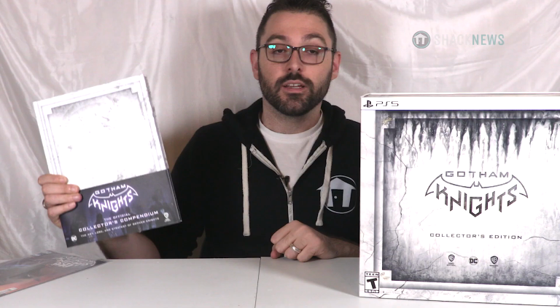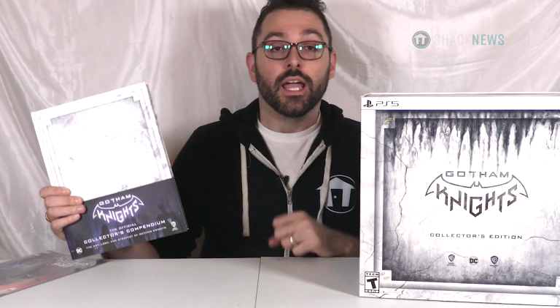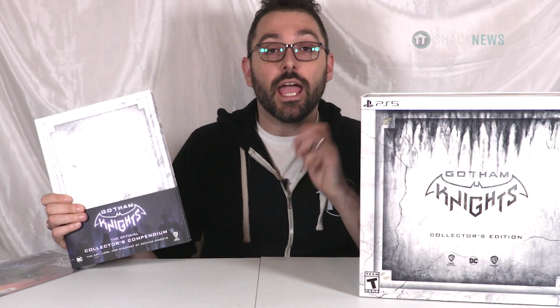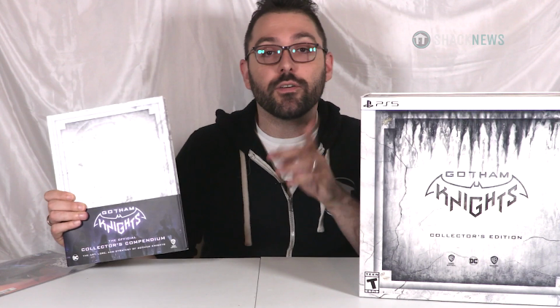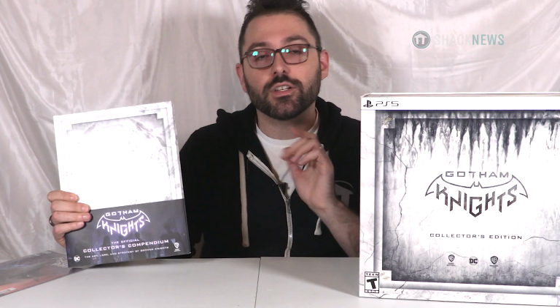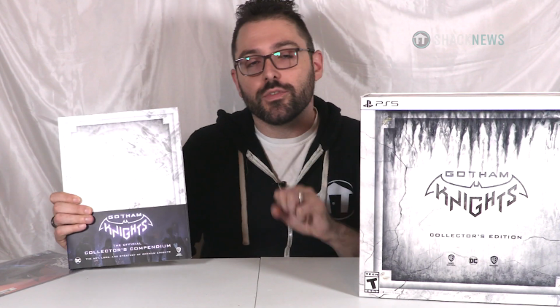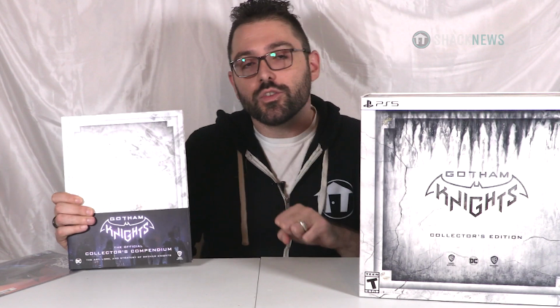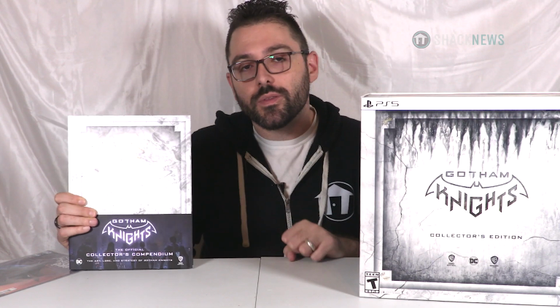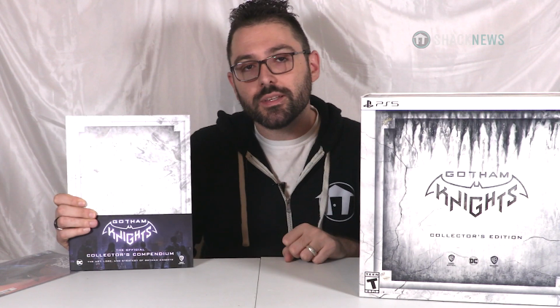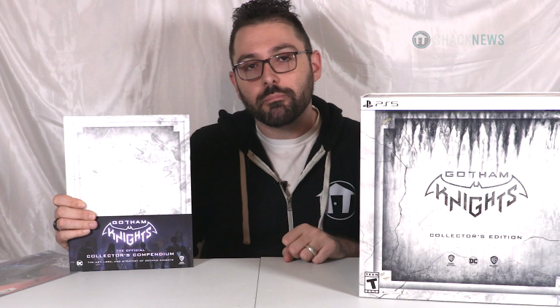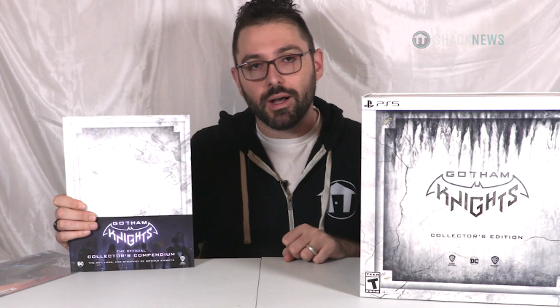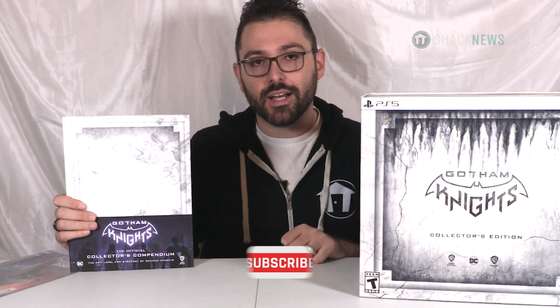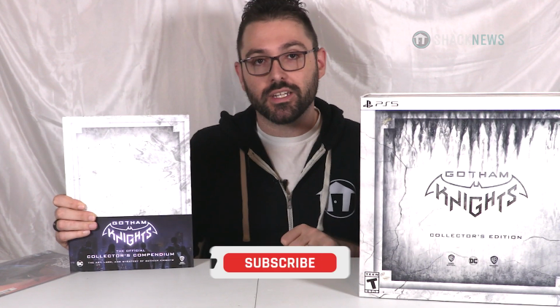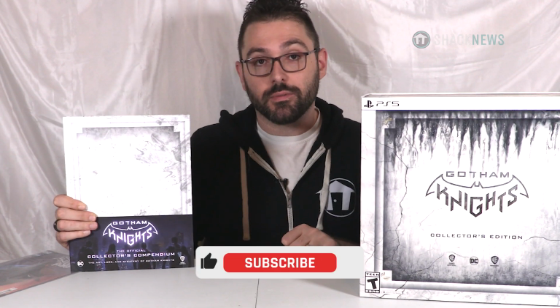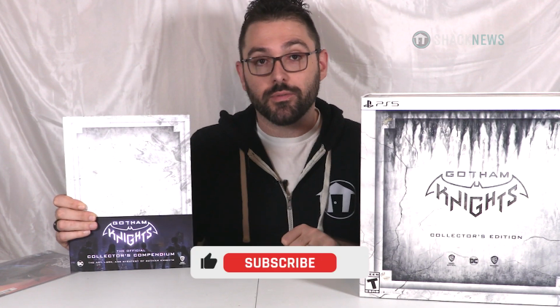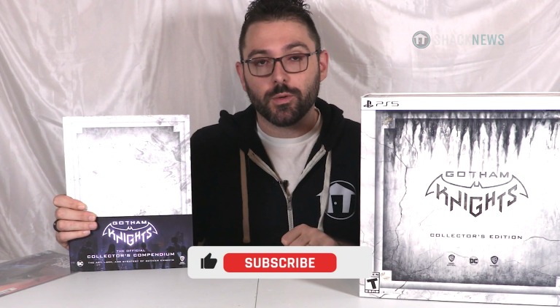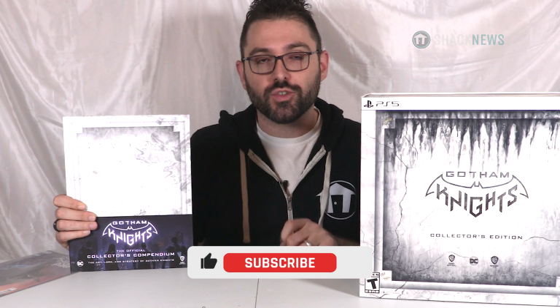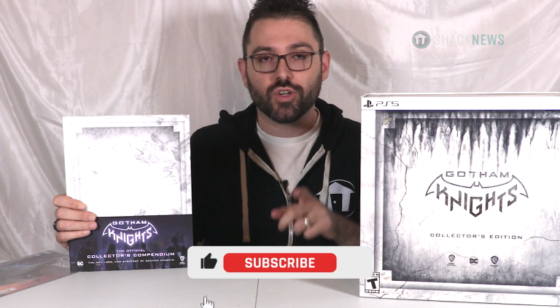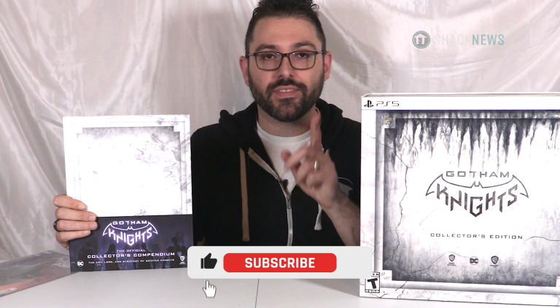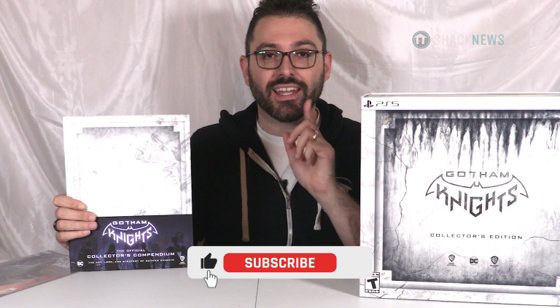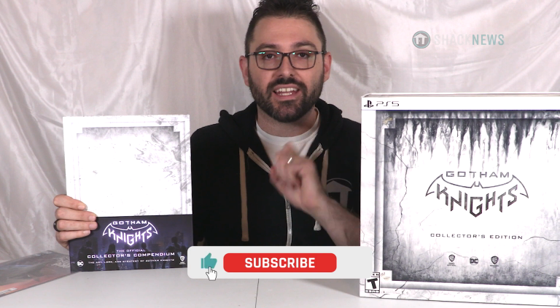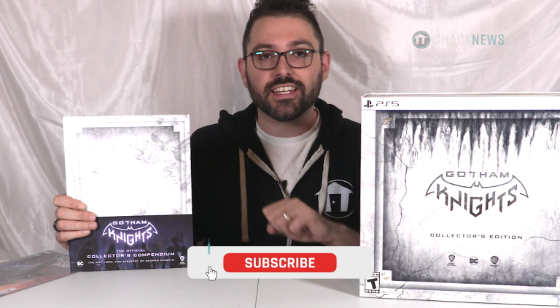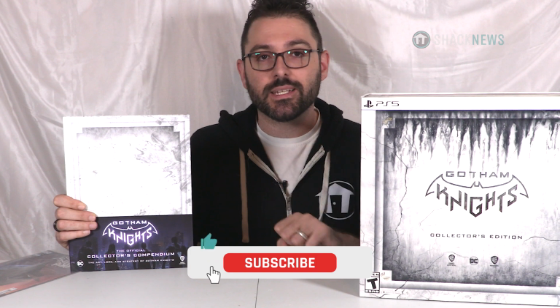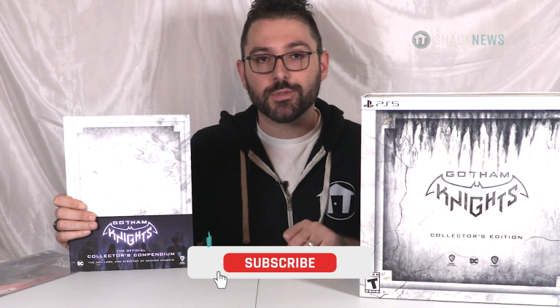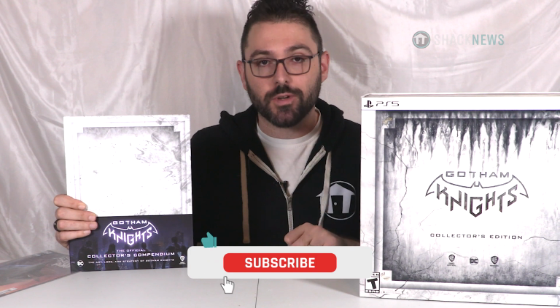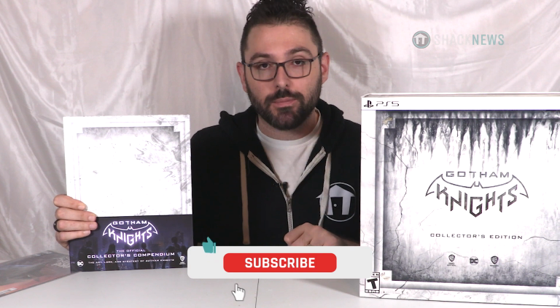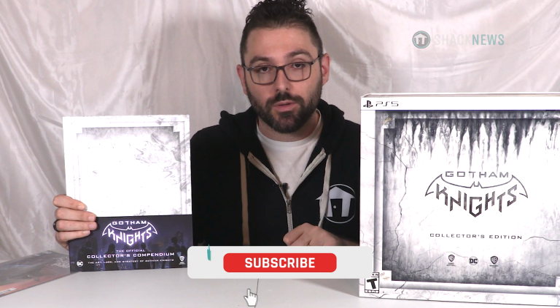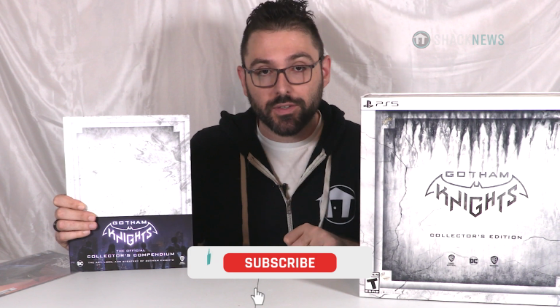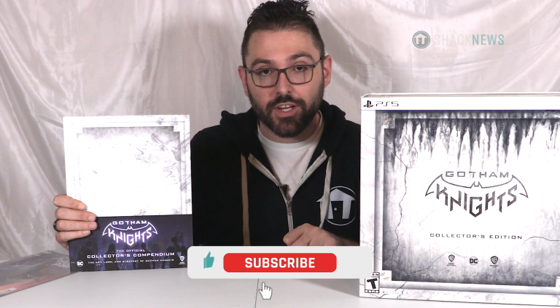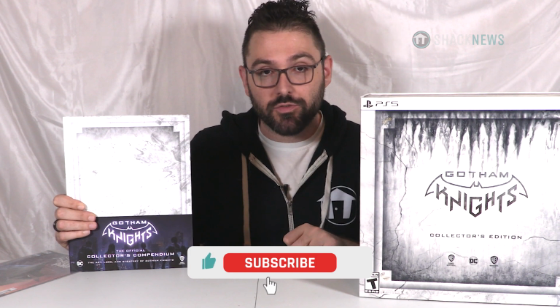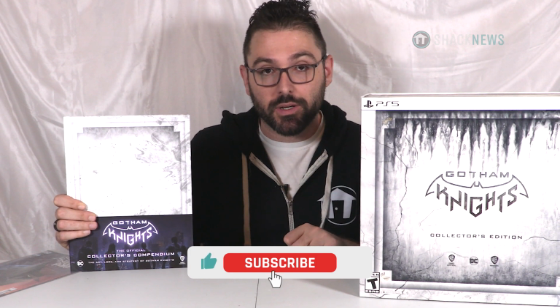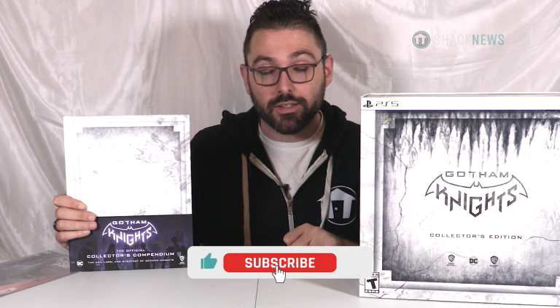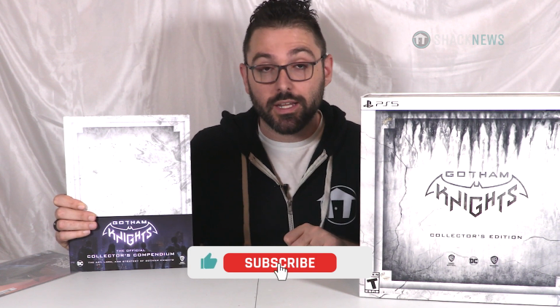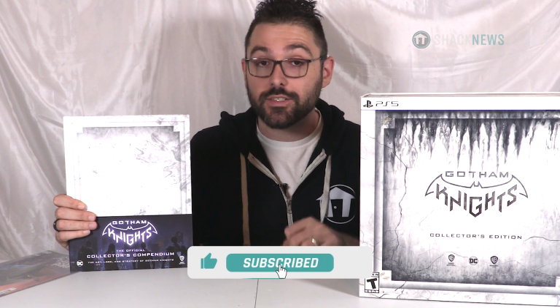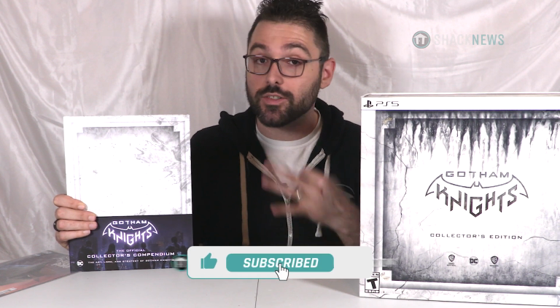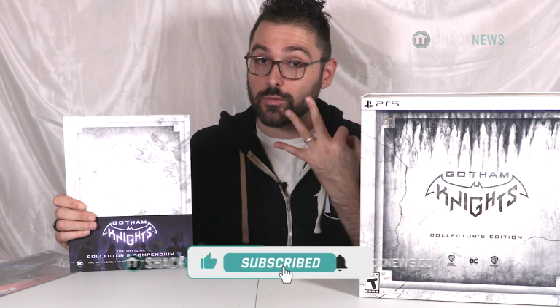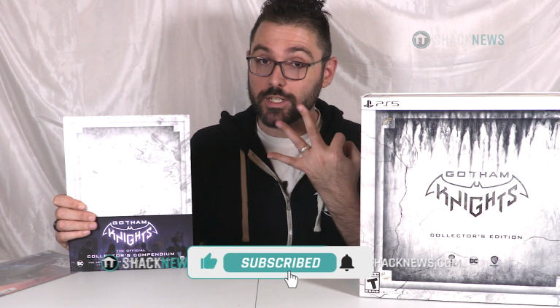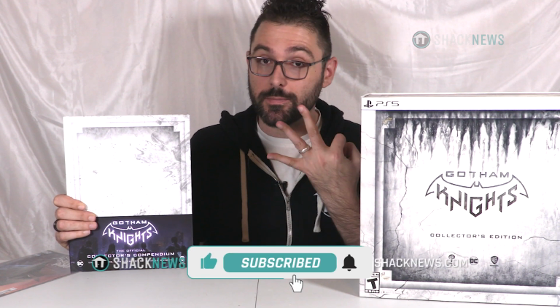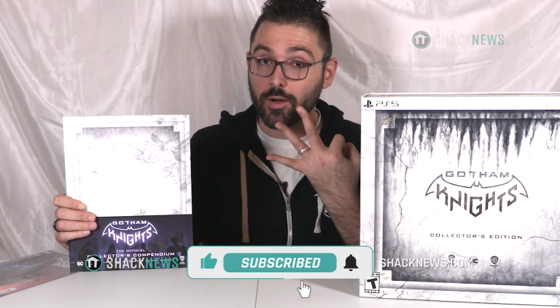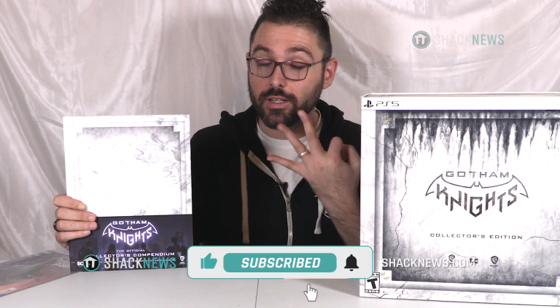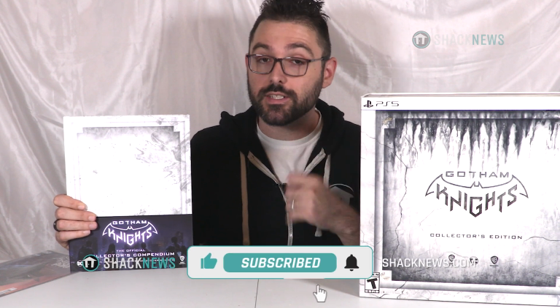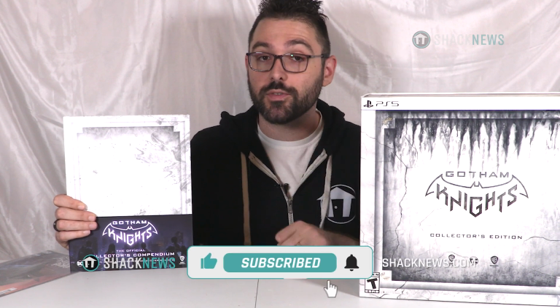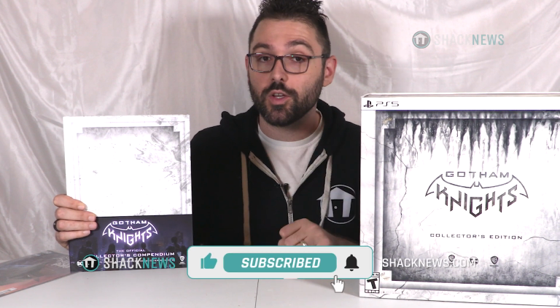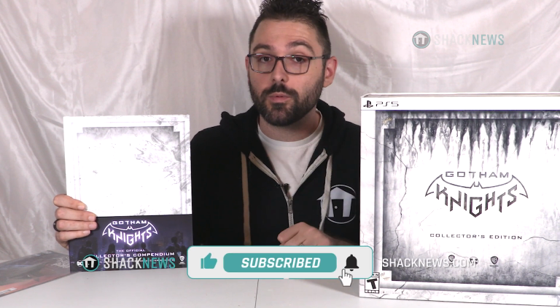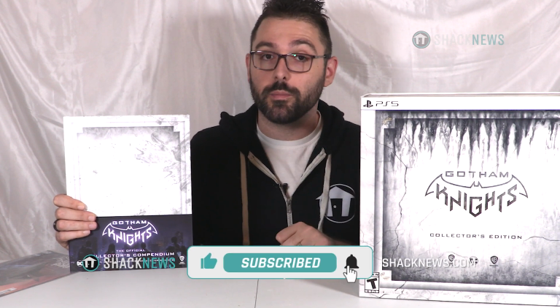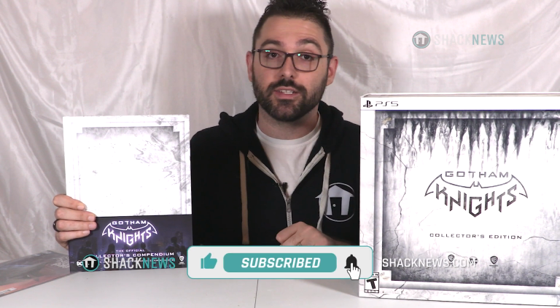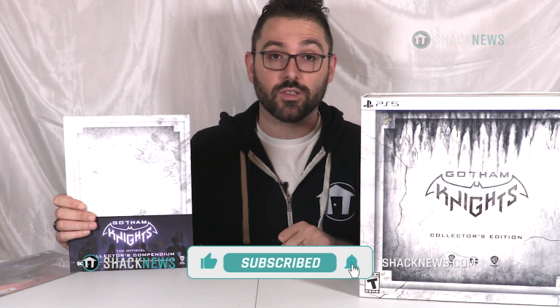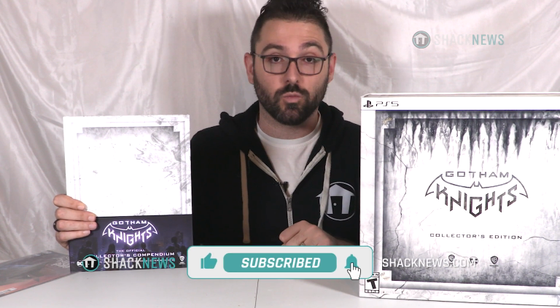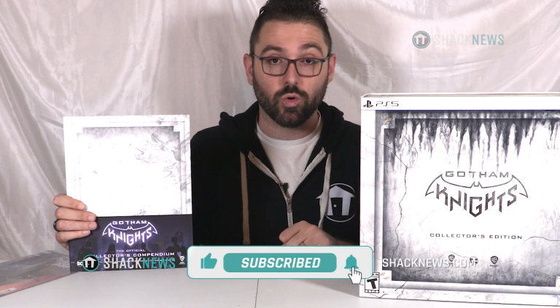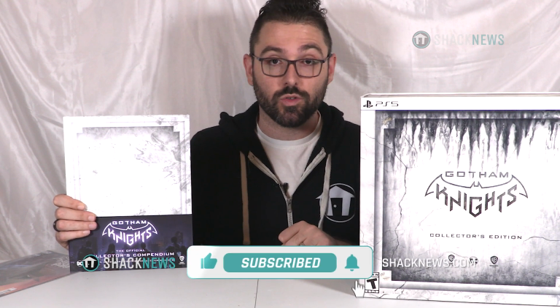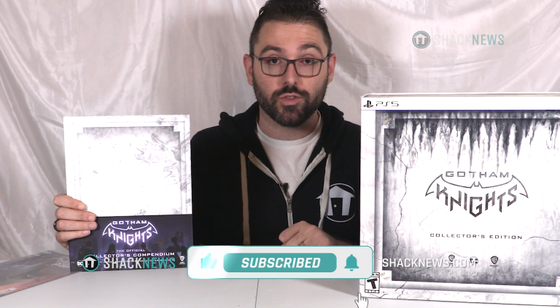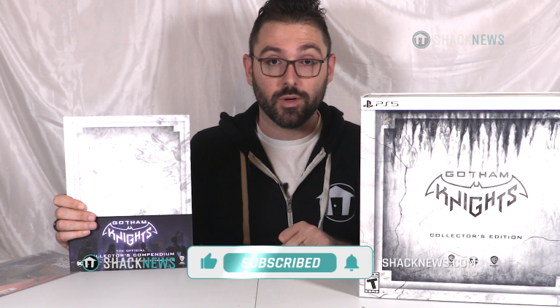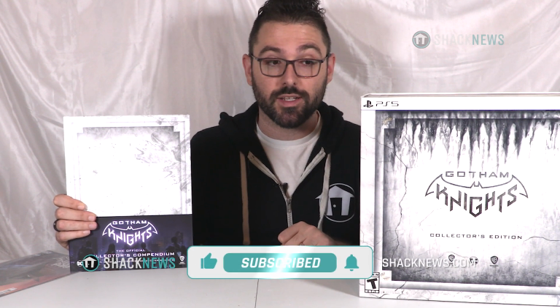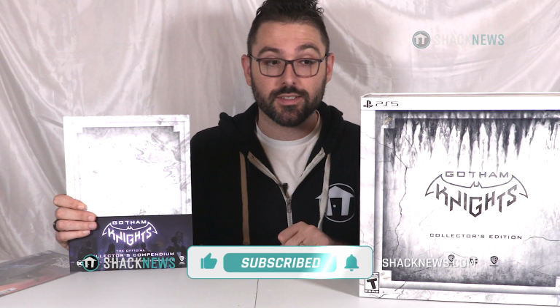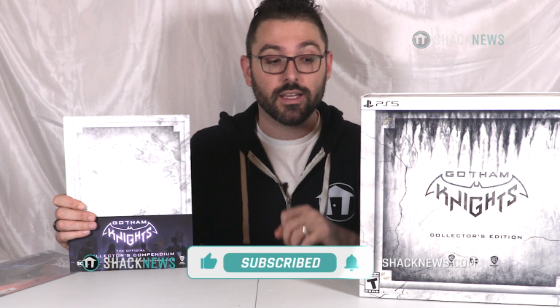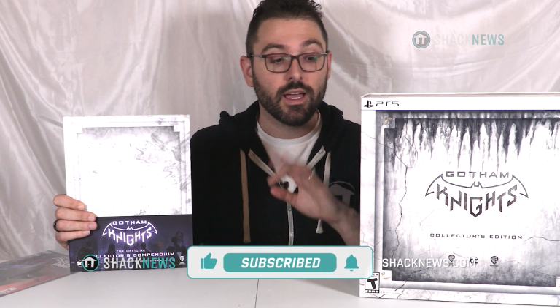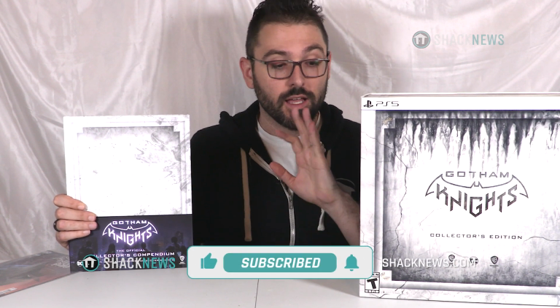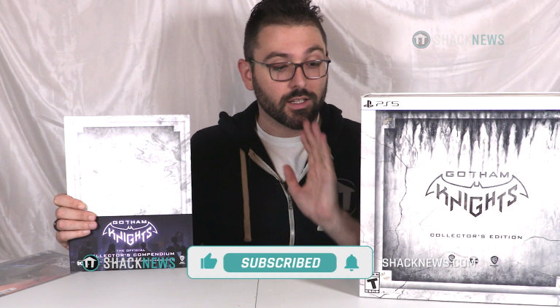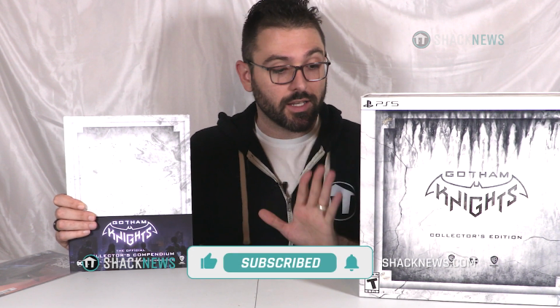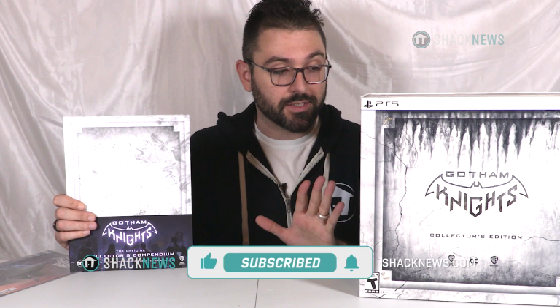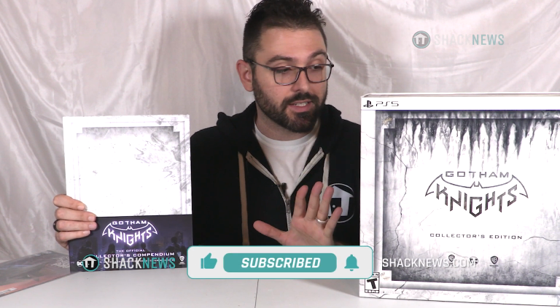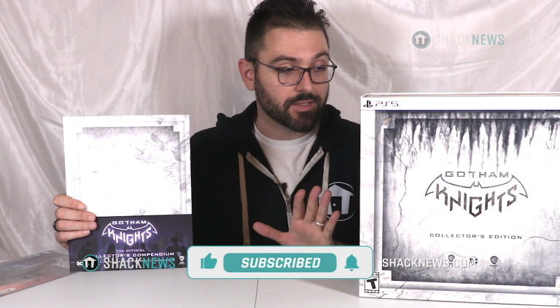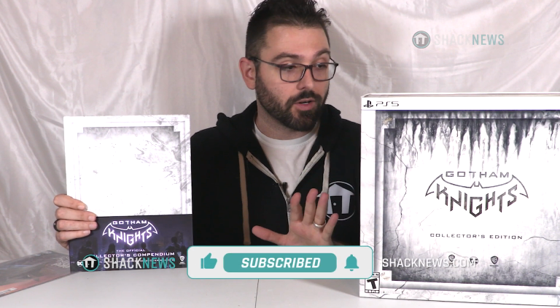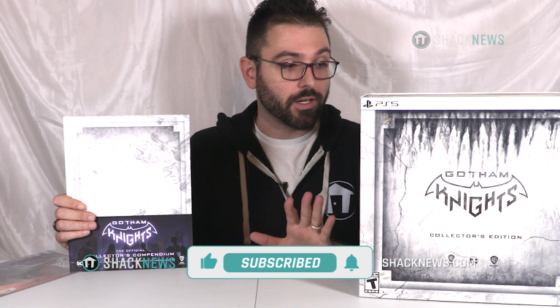Hey folks, if you enjoyed this unboxing and review, be sure to hit that like, subscribe, and notification button. It's three small clicks for you, but means the world to us. Let's get started.